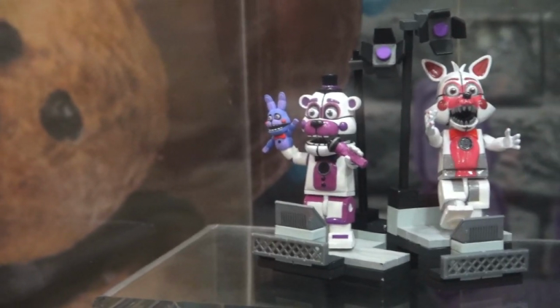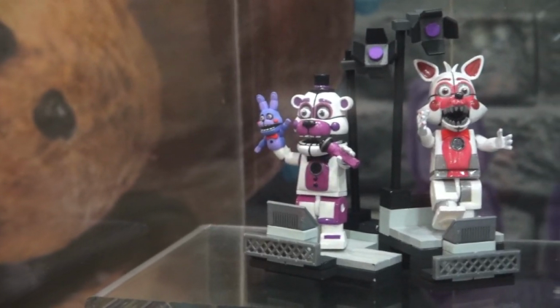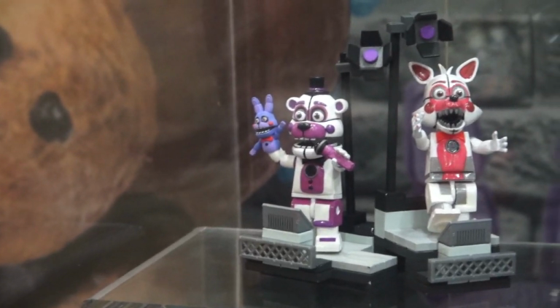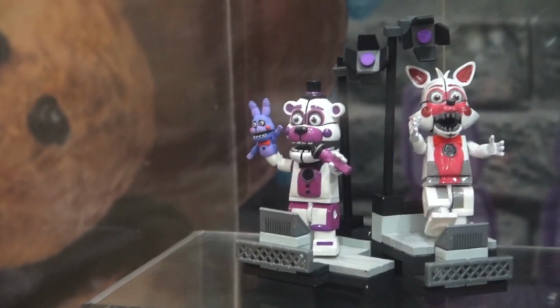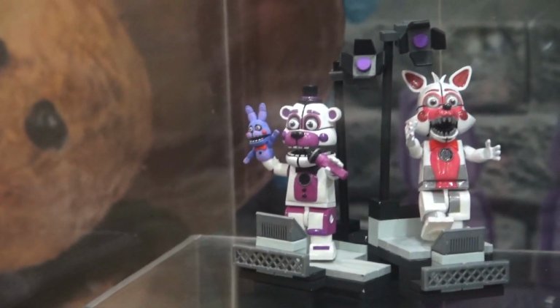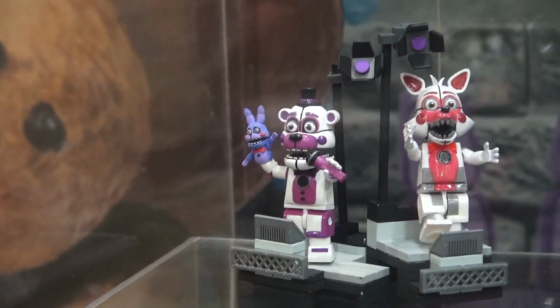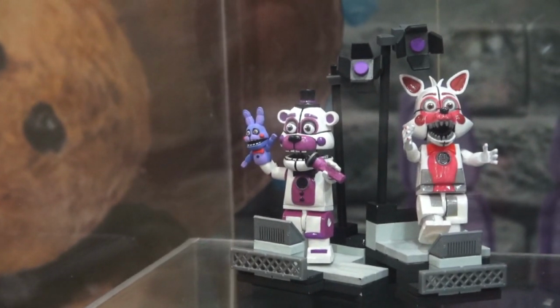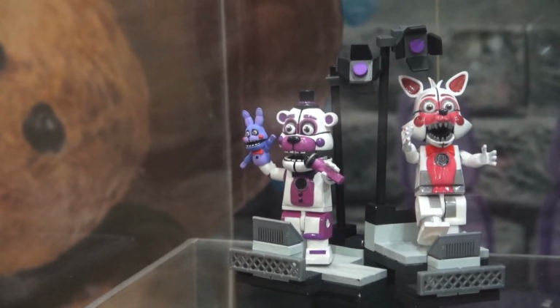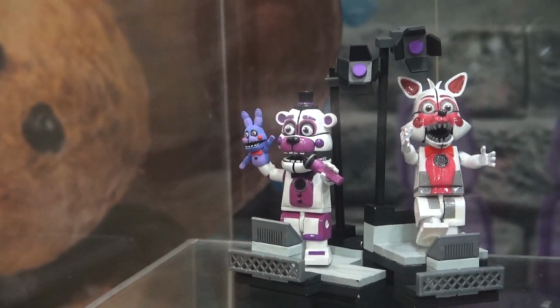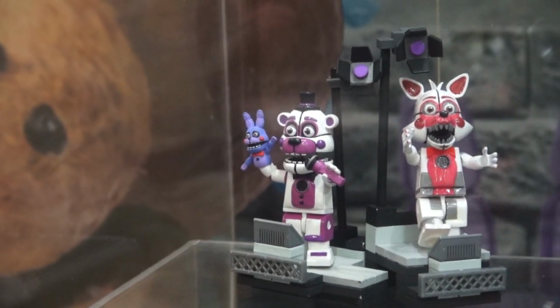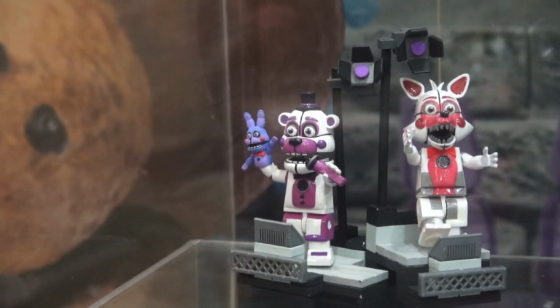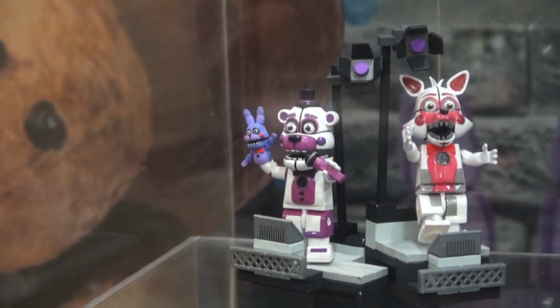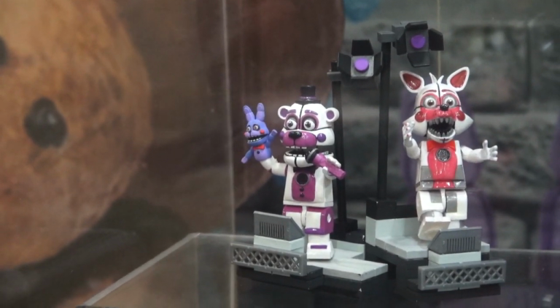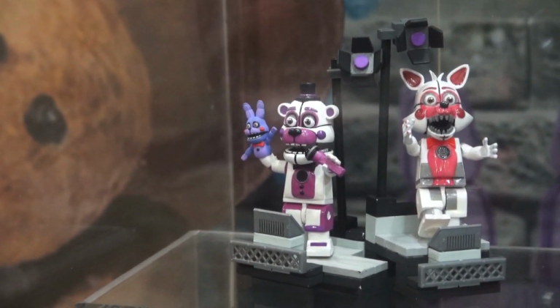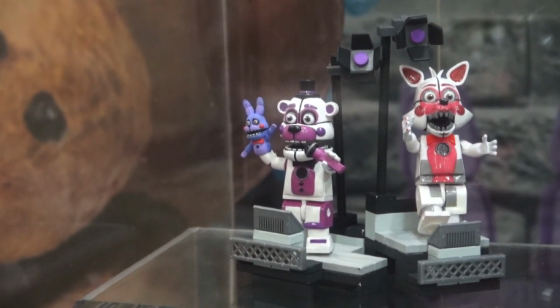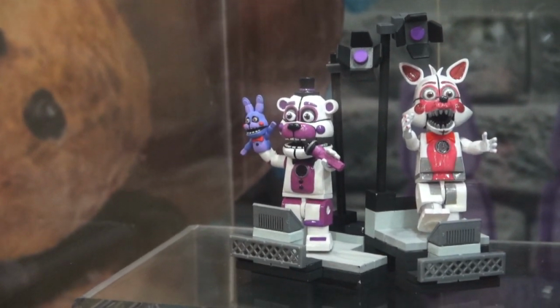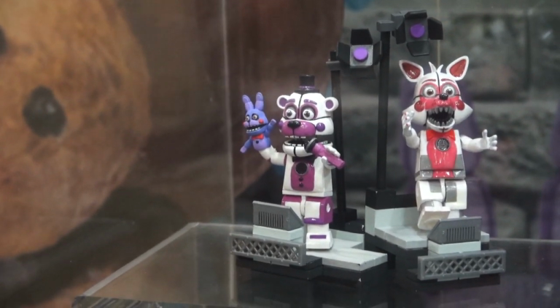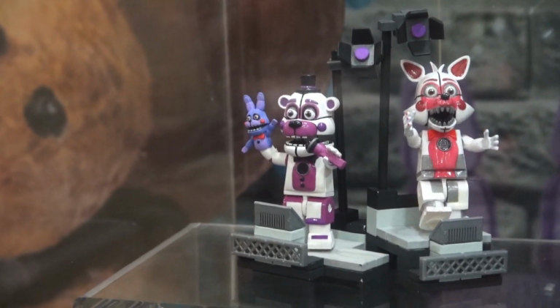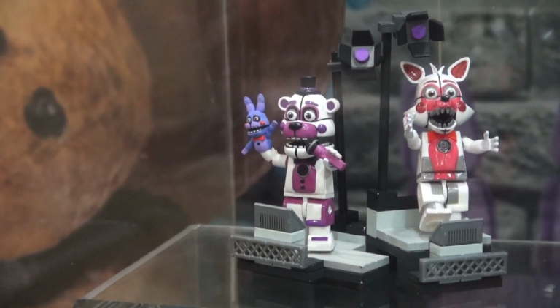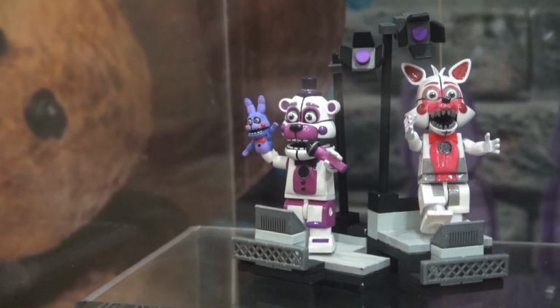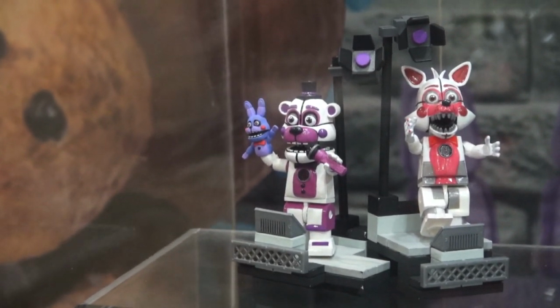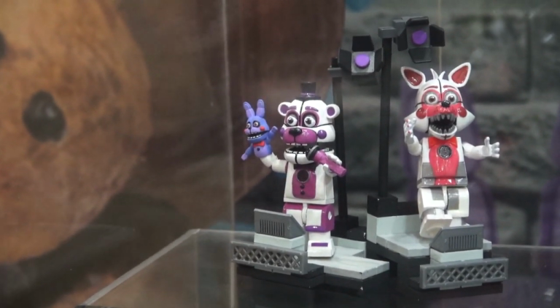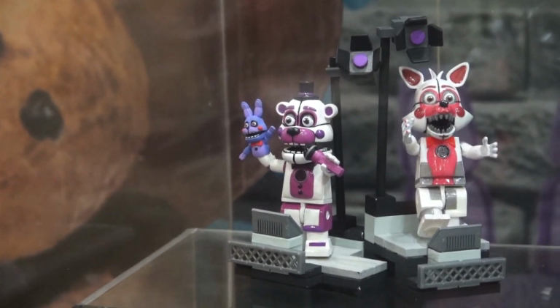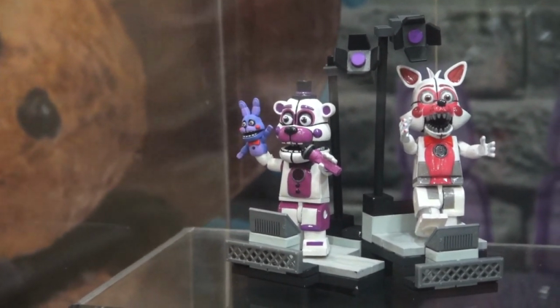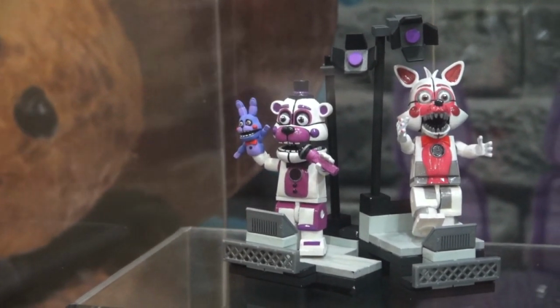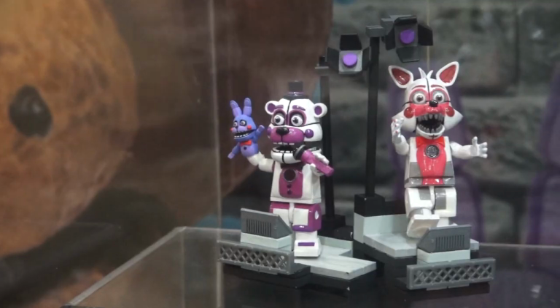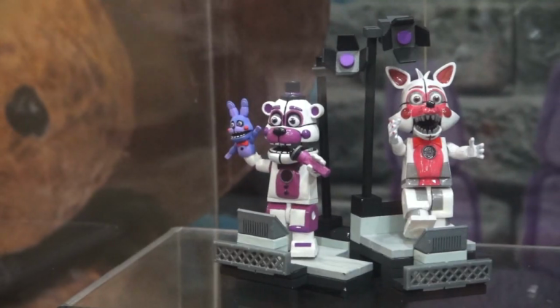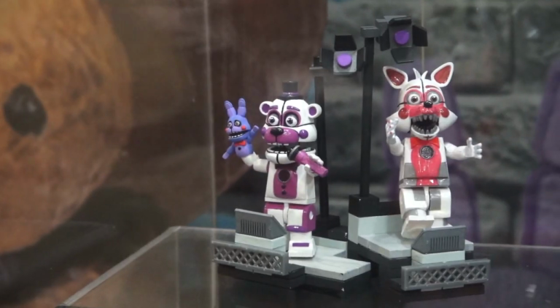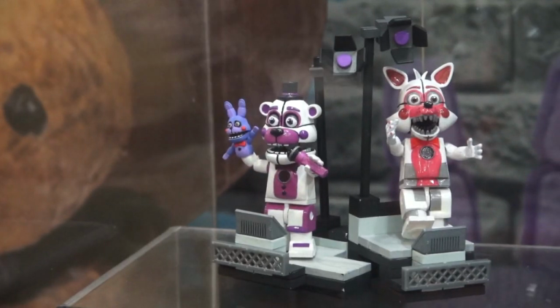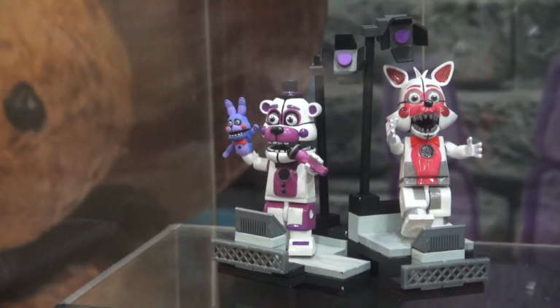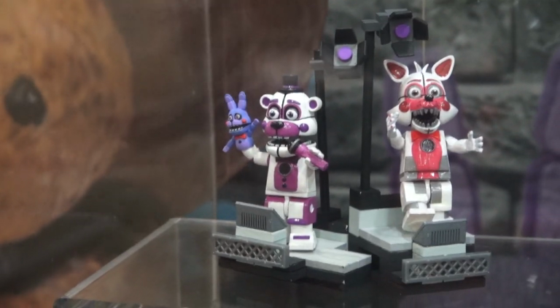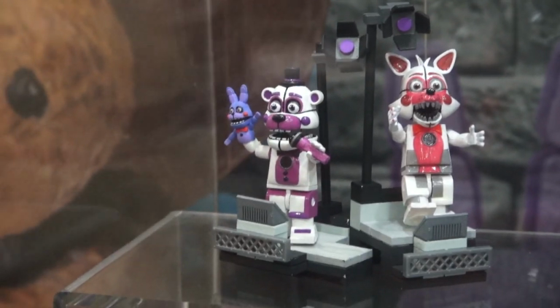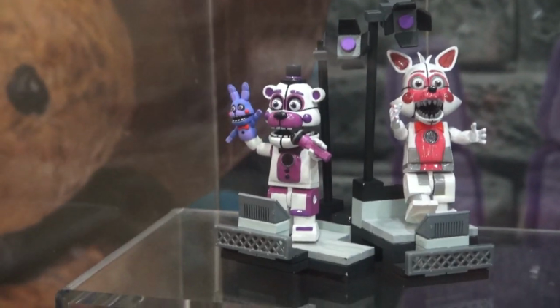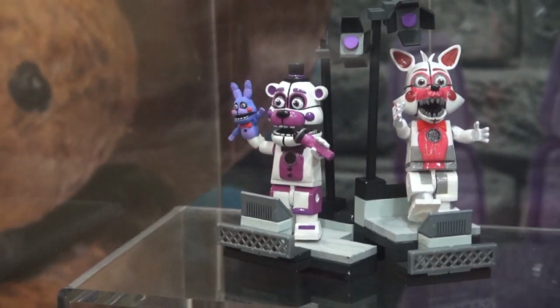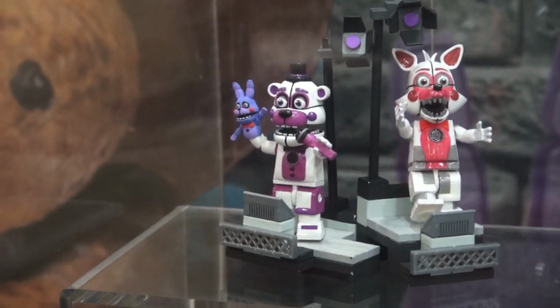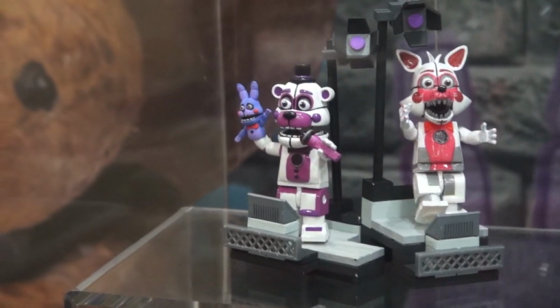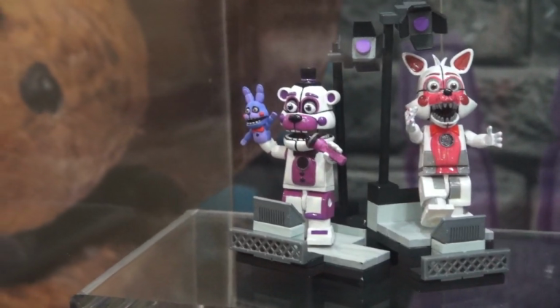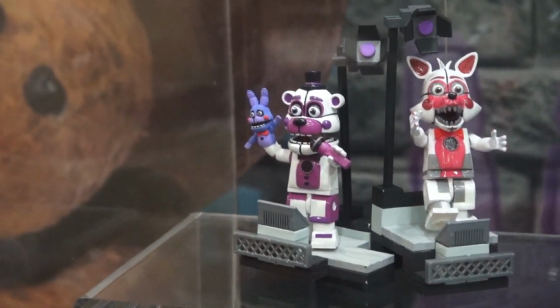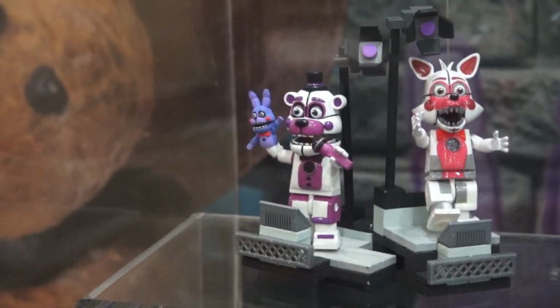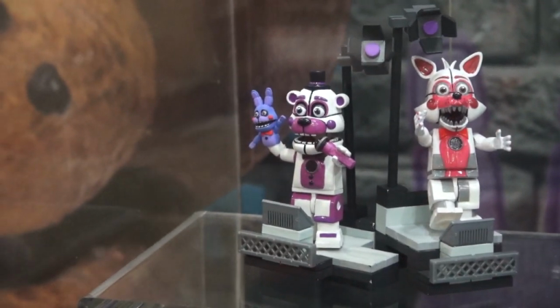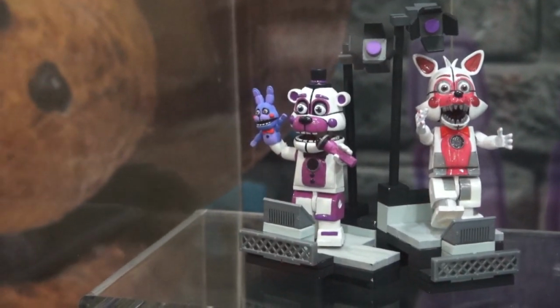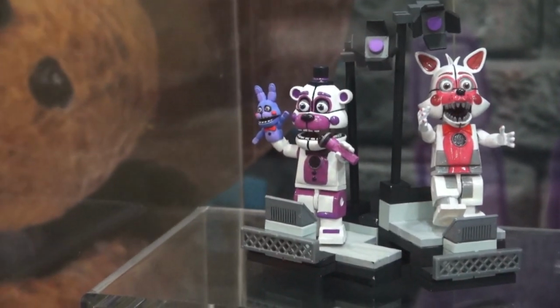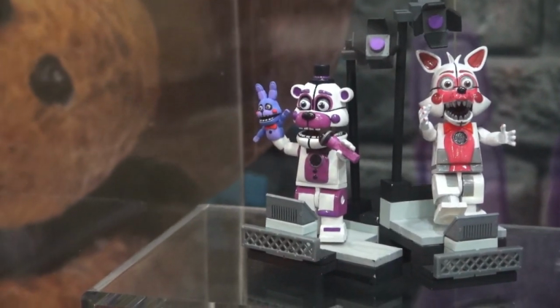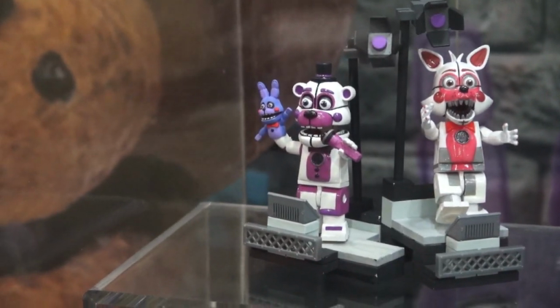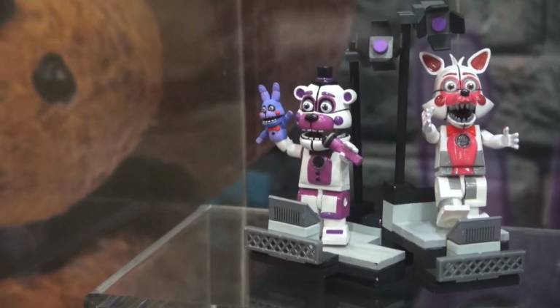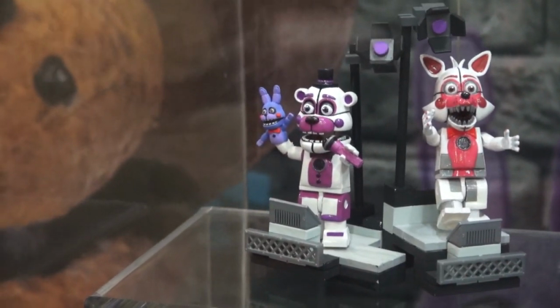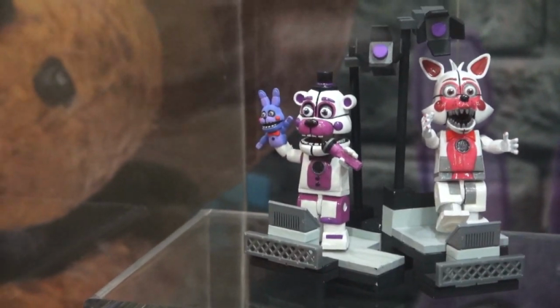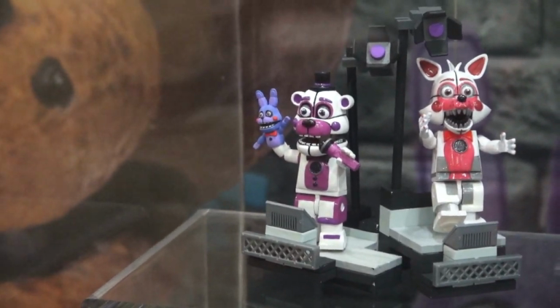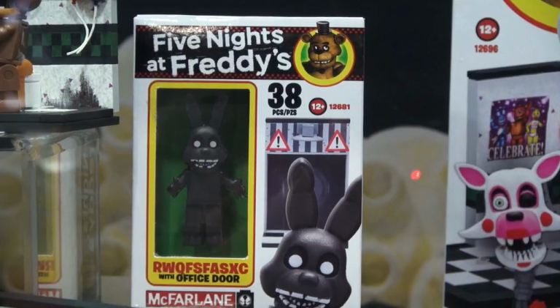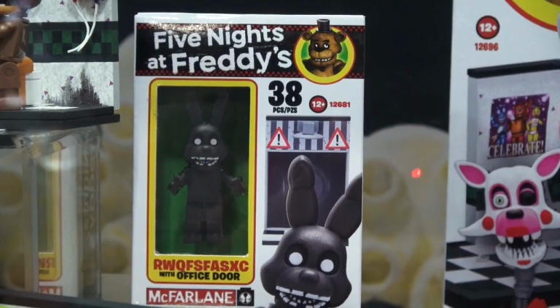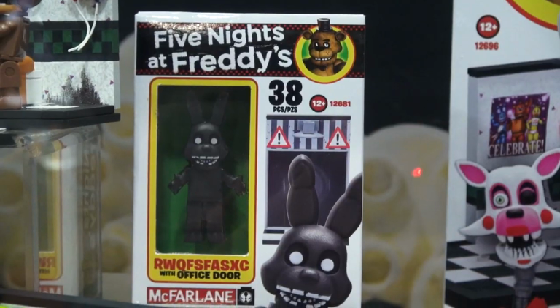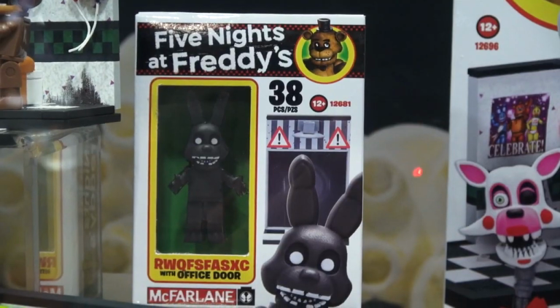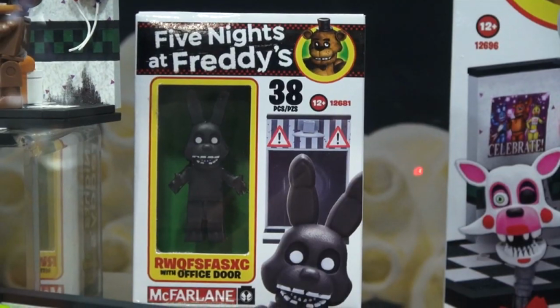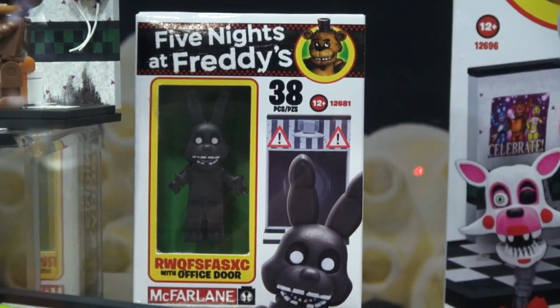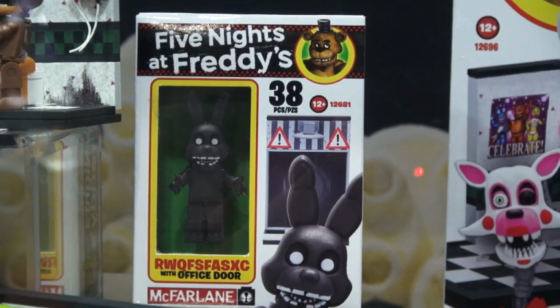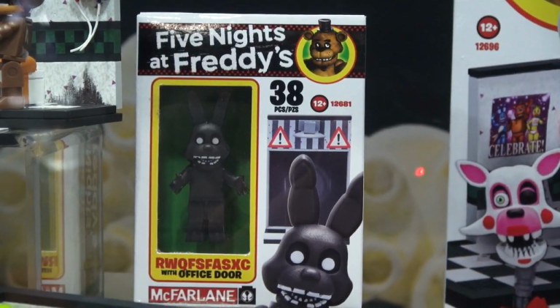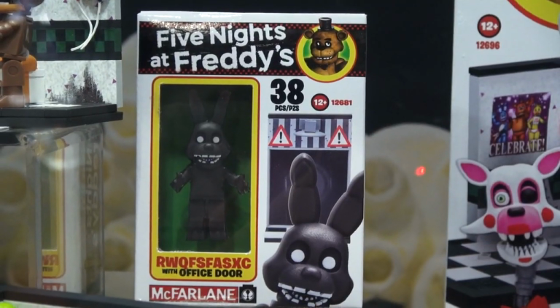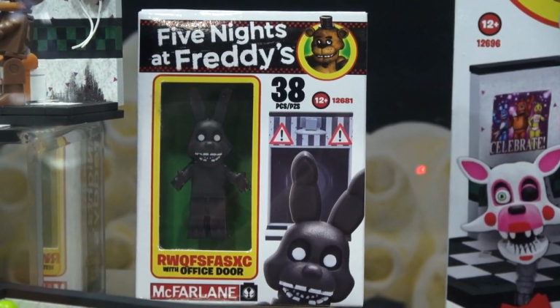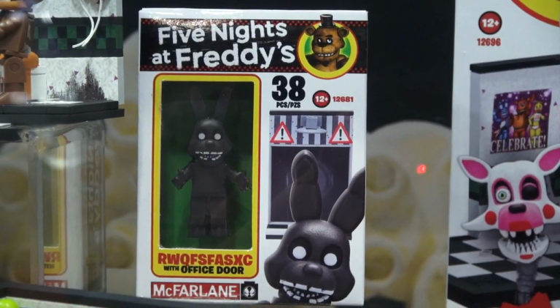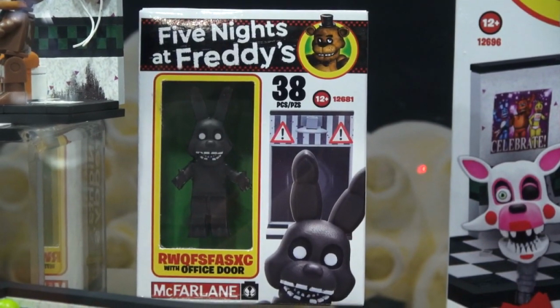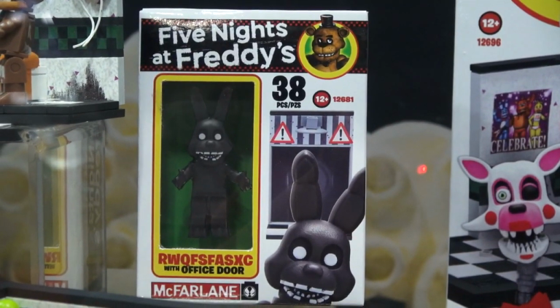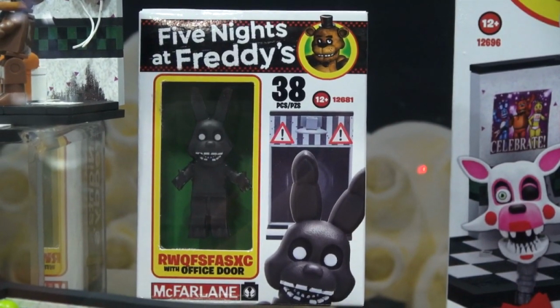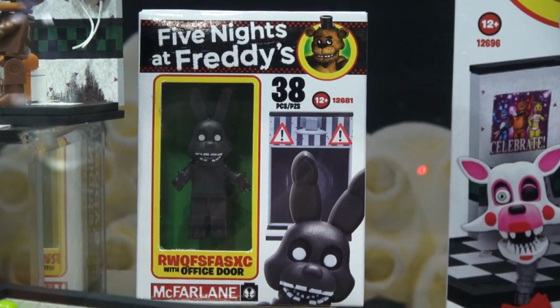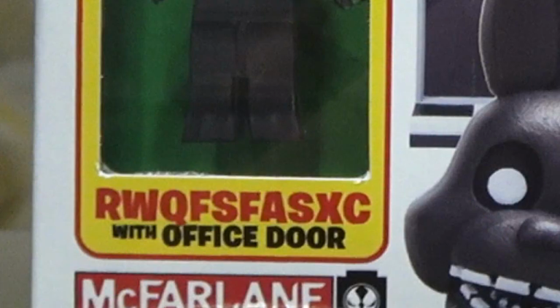We also get some micro sets featuring Funtime Foxy and Funtime Freddy — cool! Next up we get the office door micro set, which looks cool as well!